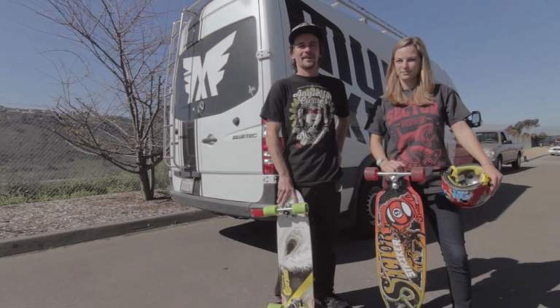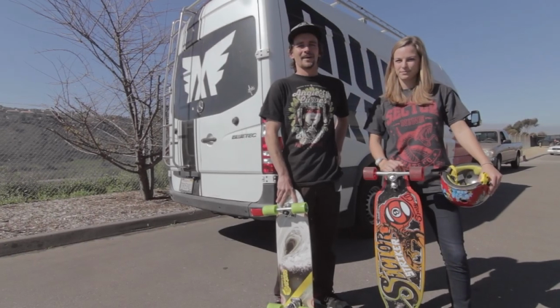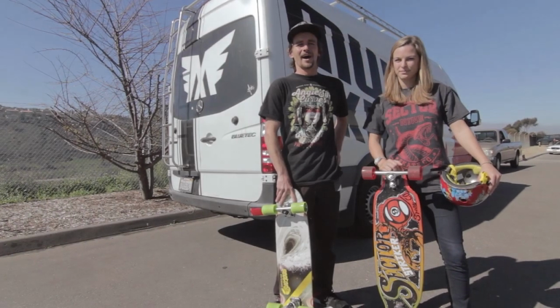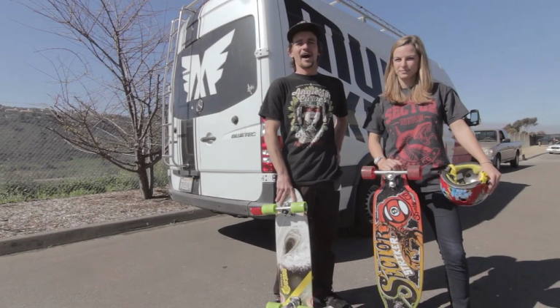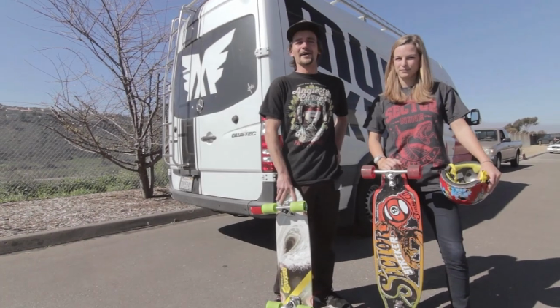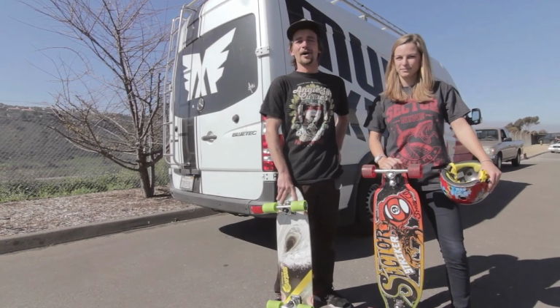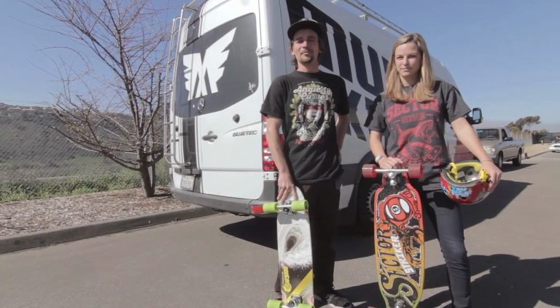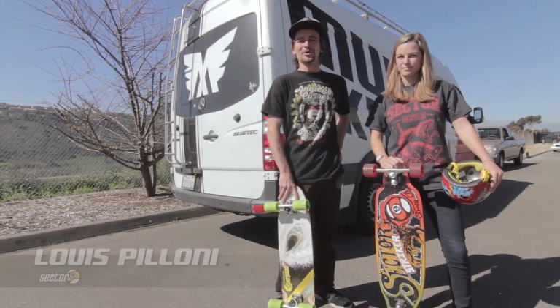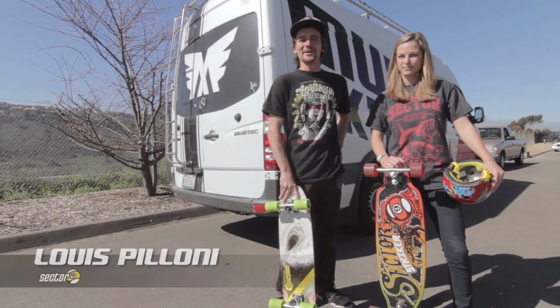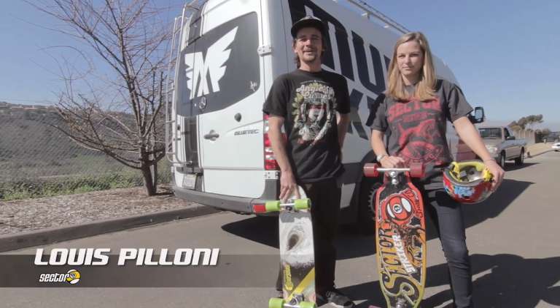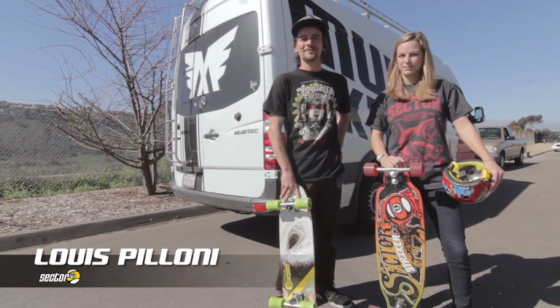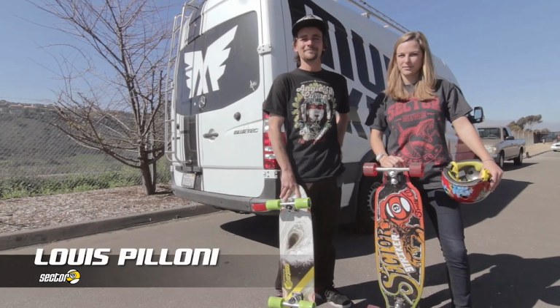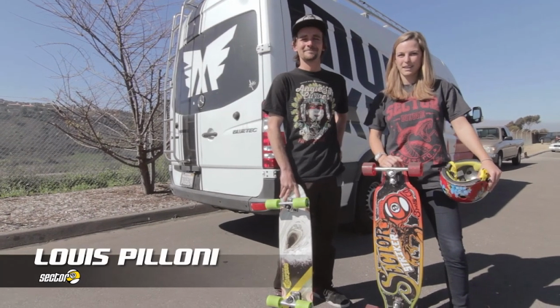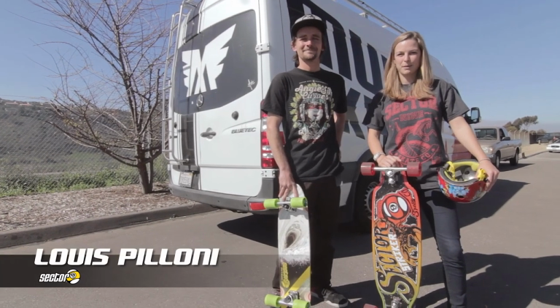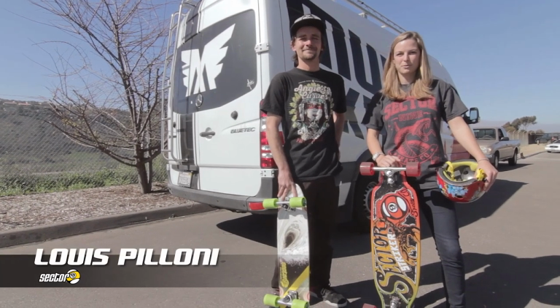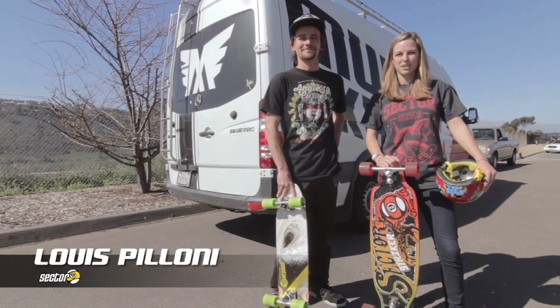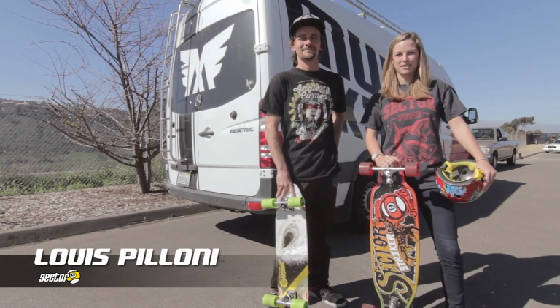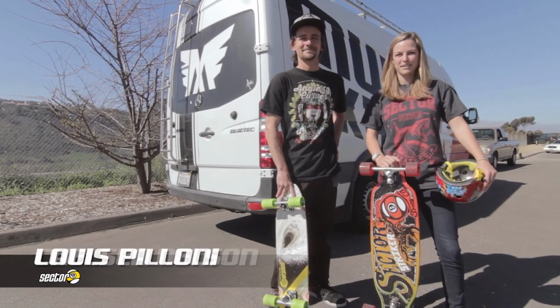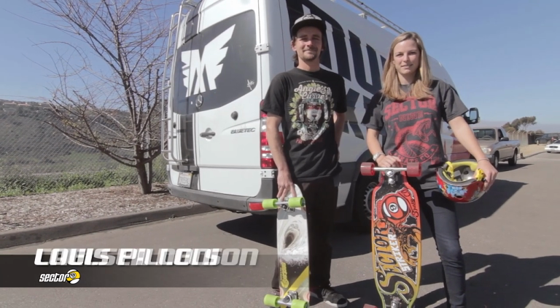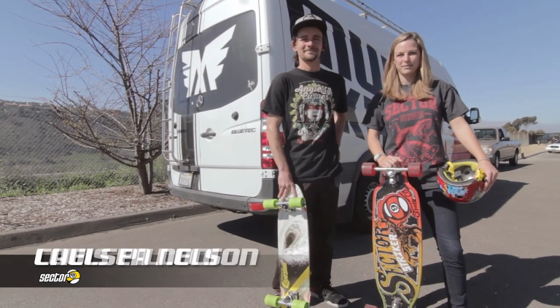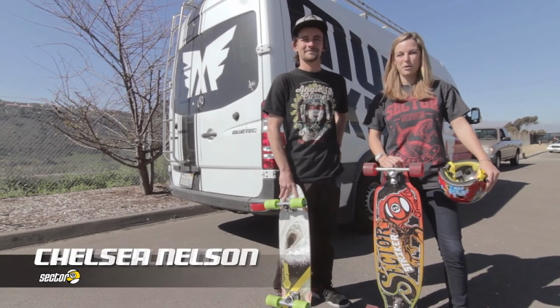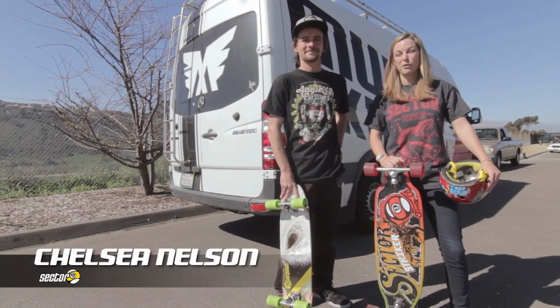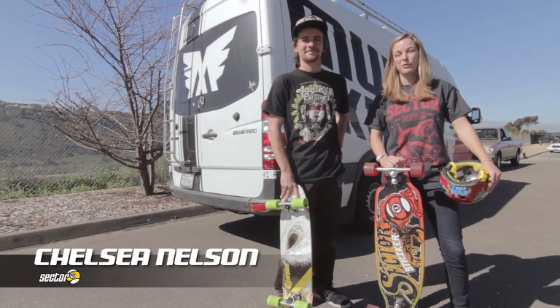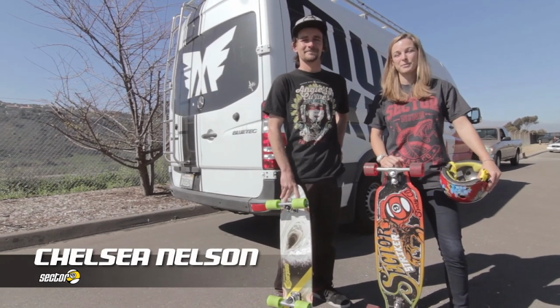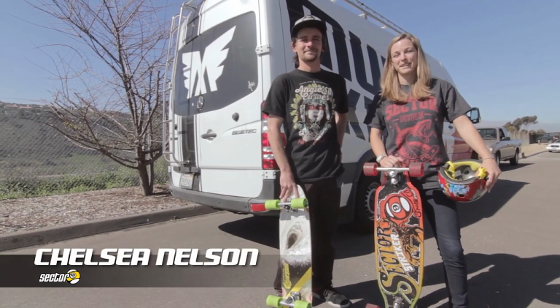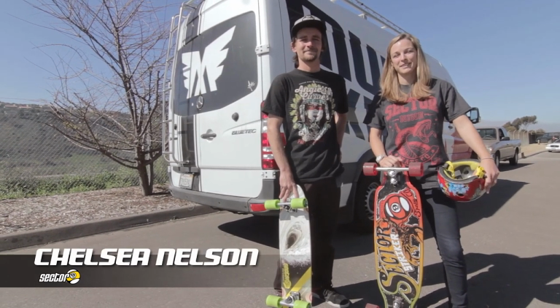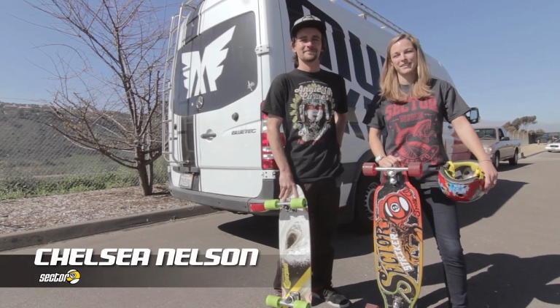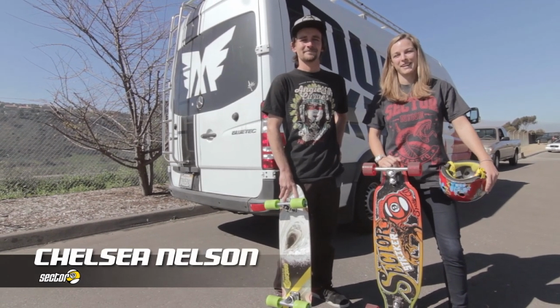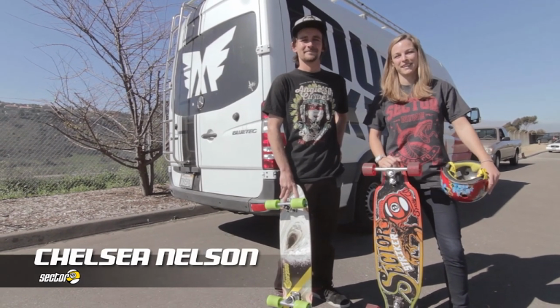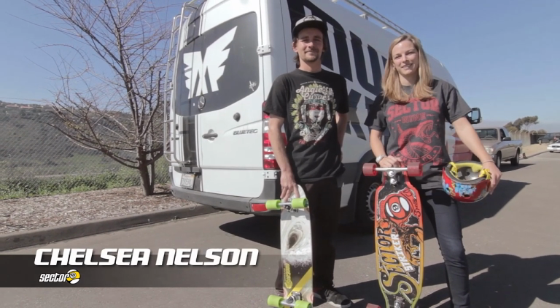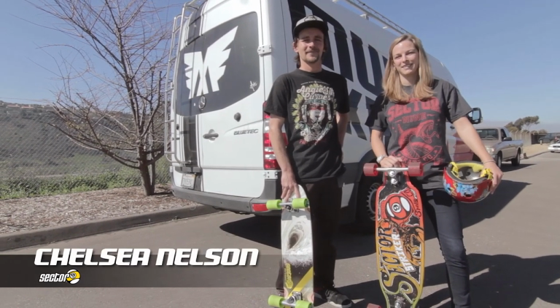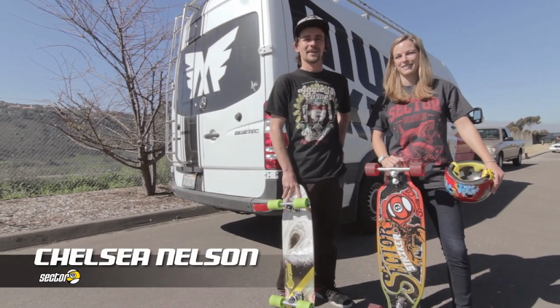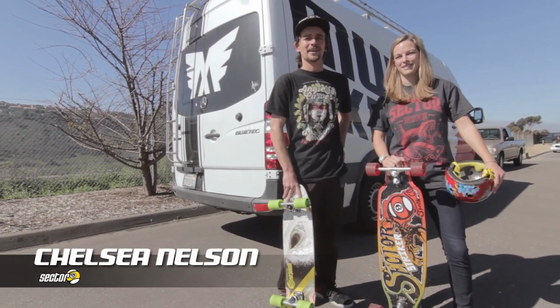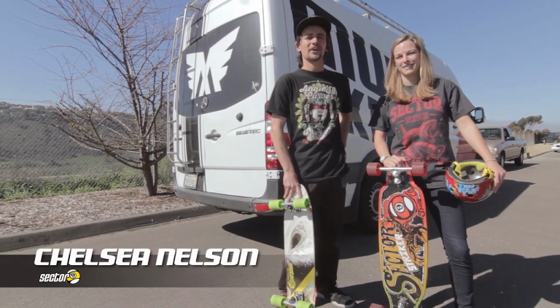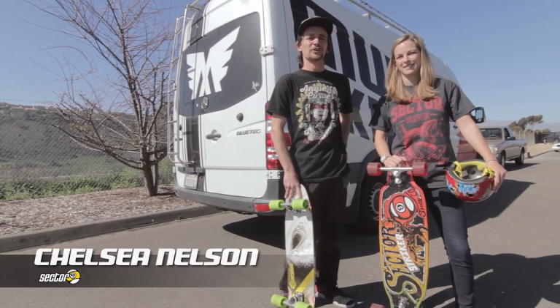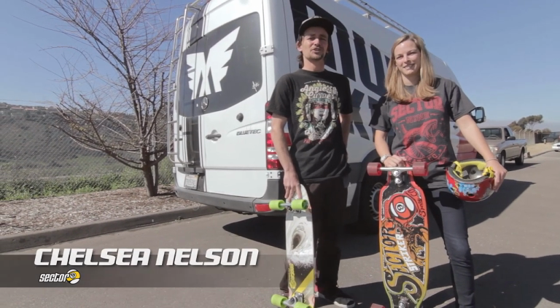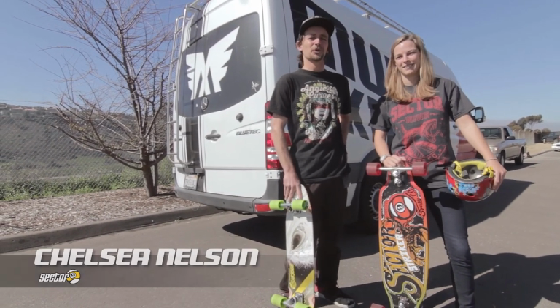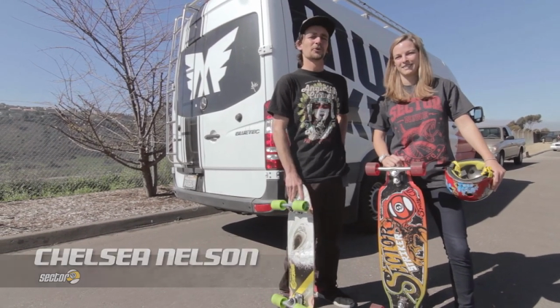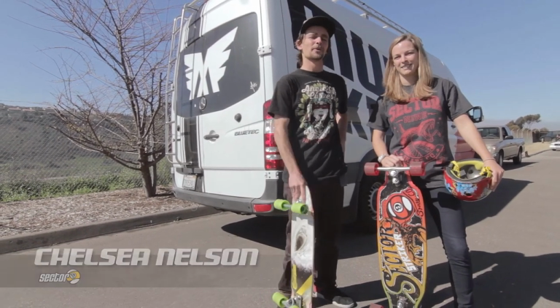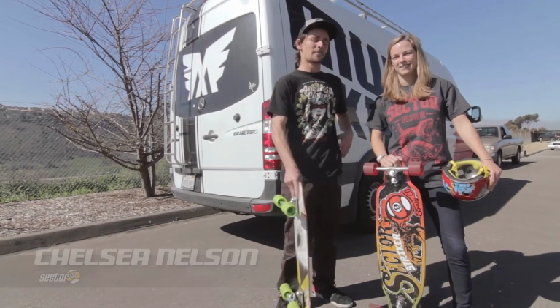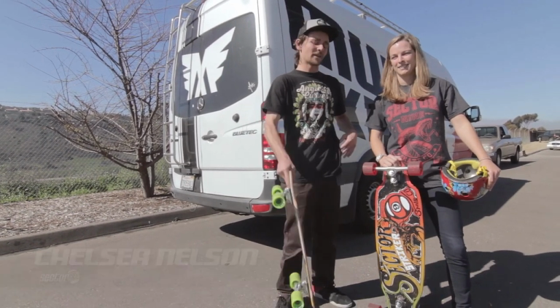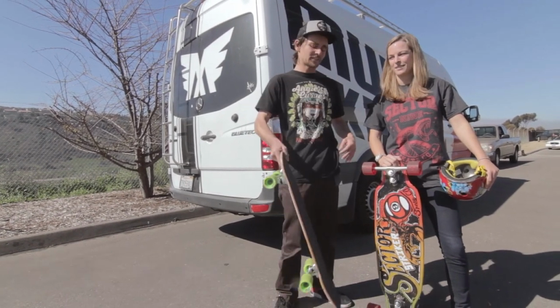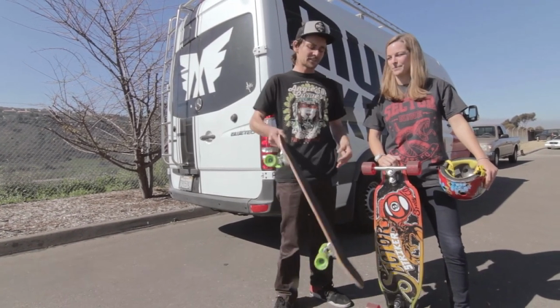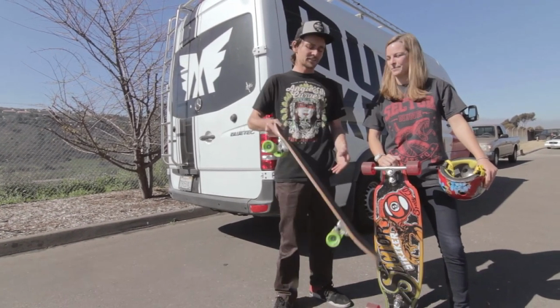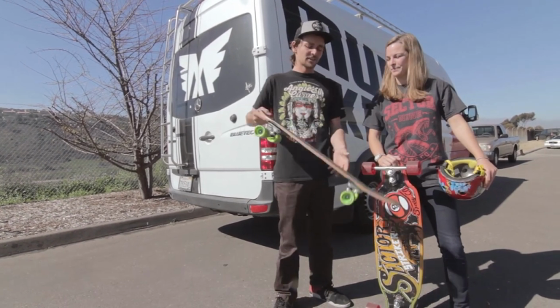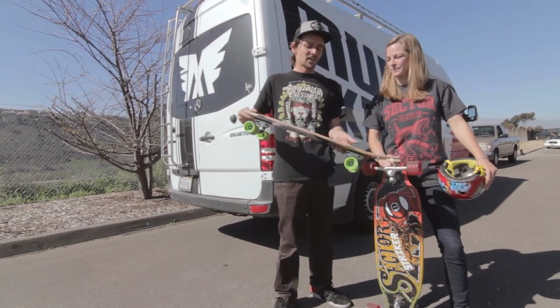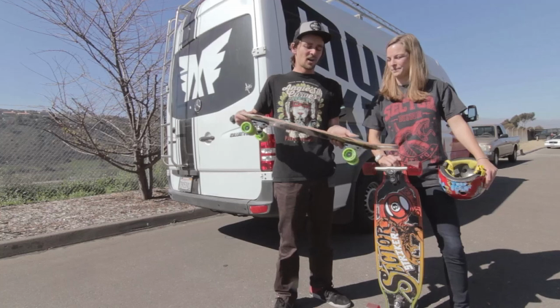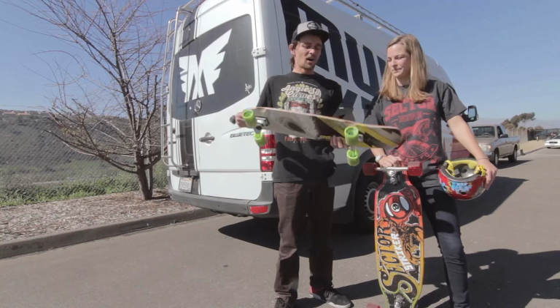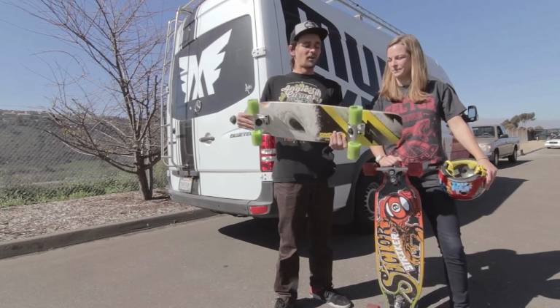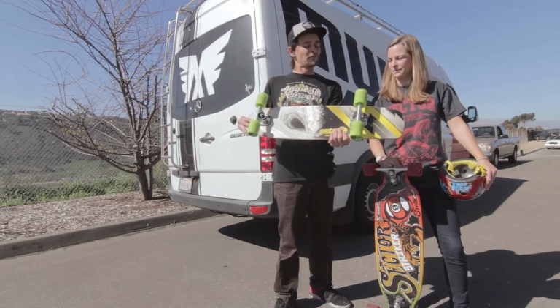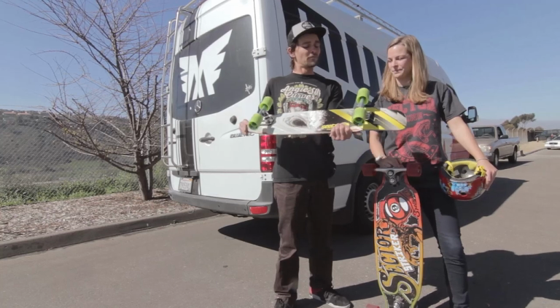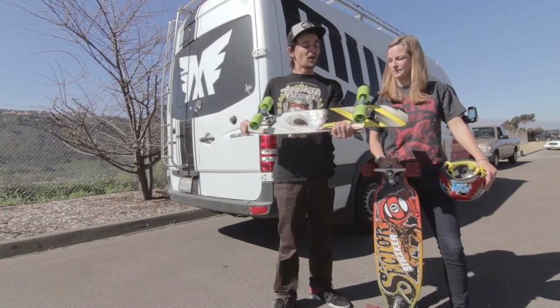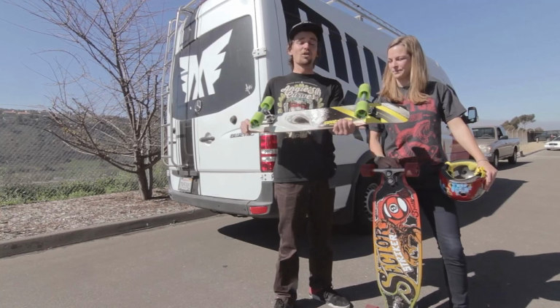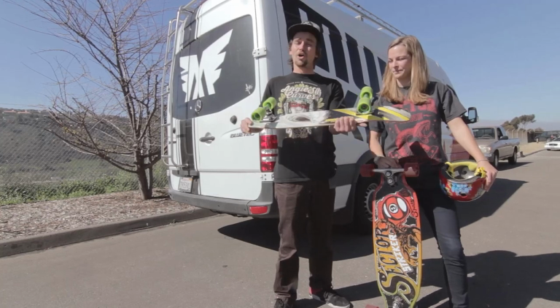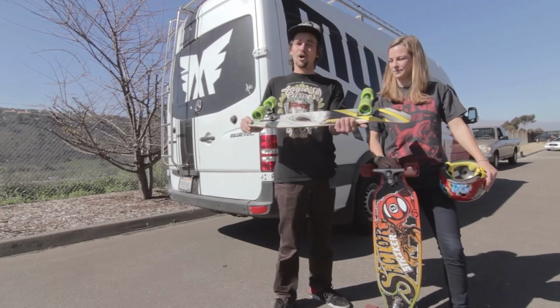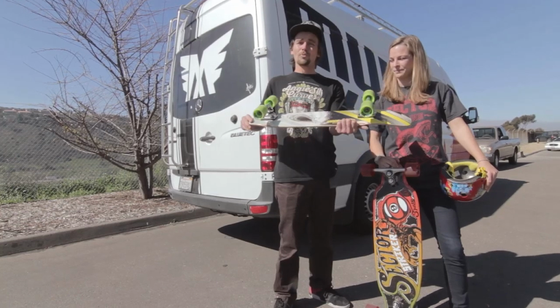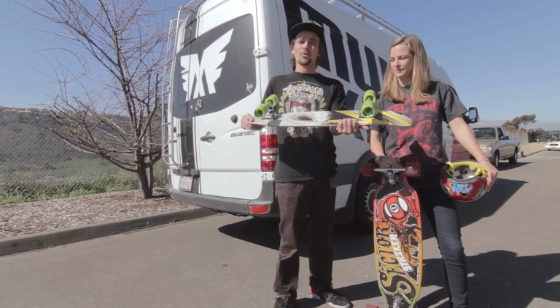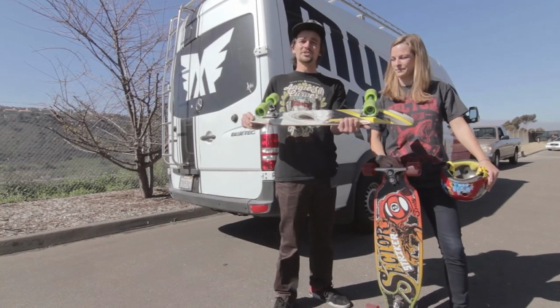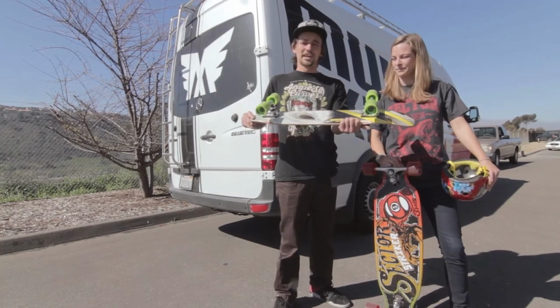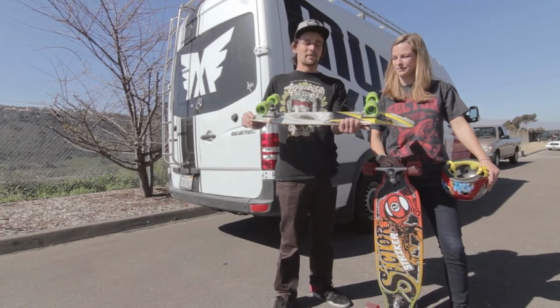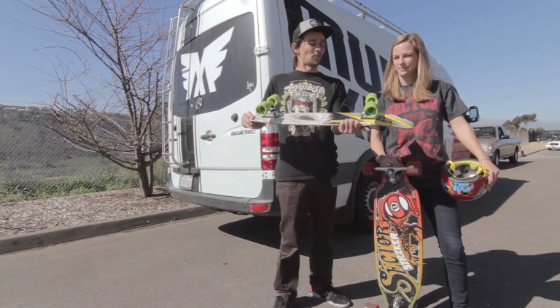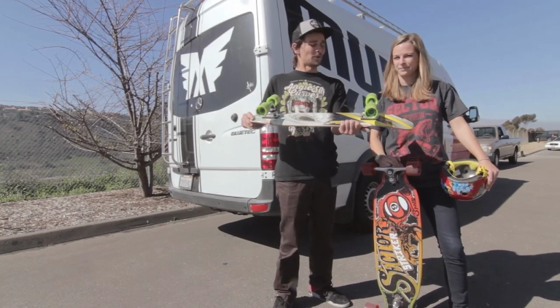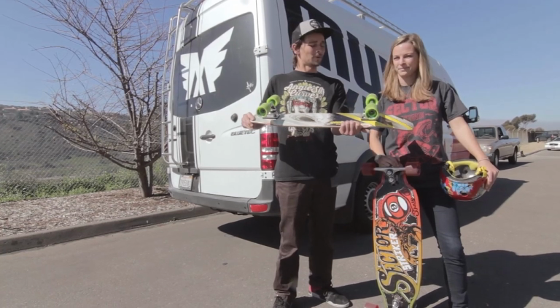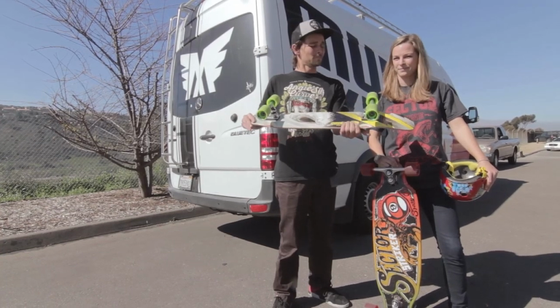Hi, I'm Louie, and I'm Chelsea, and we're from Sector 9, here to show you the basics of longboard skateboarding.